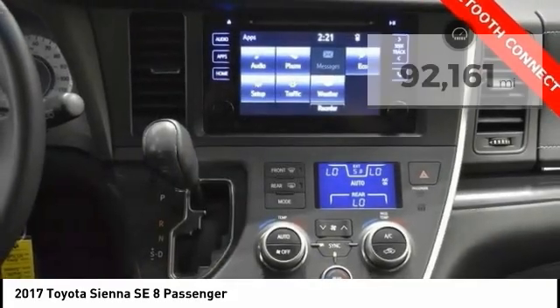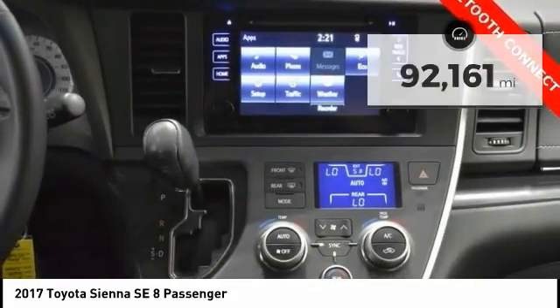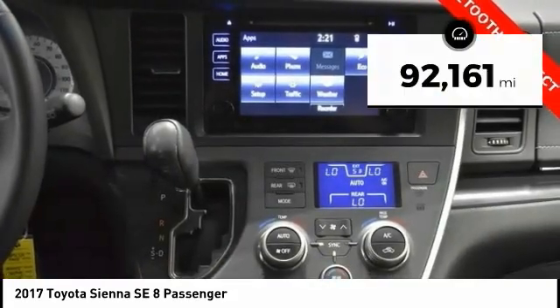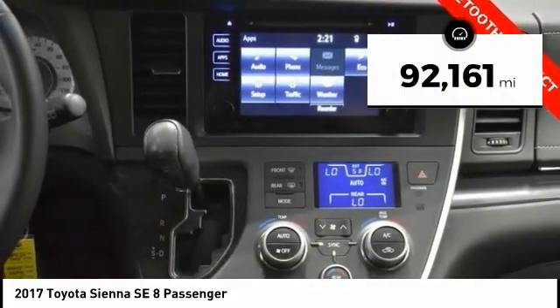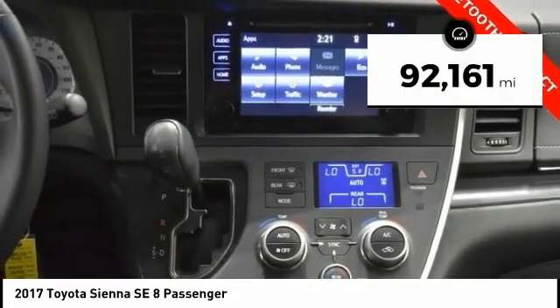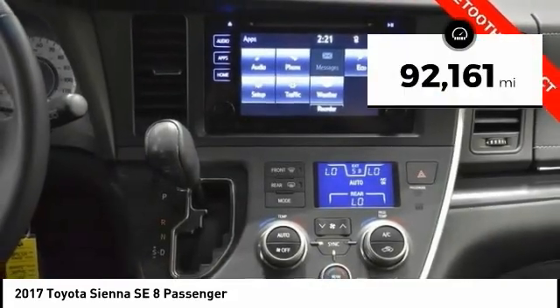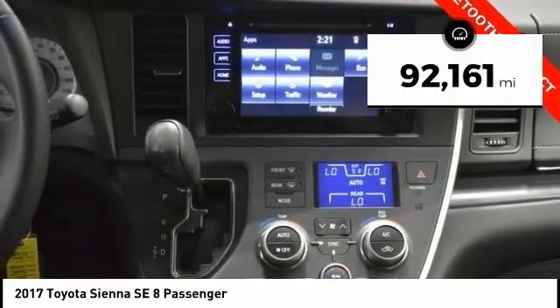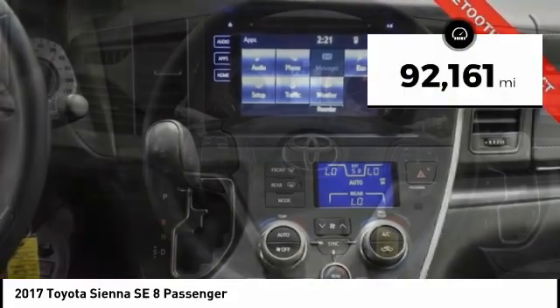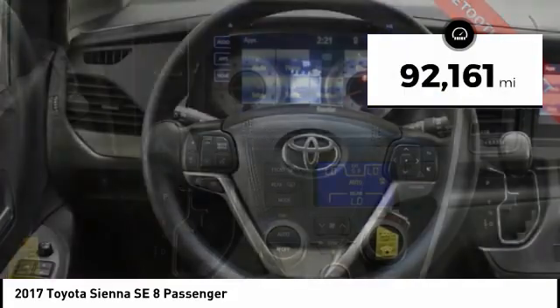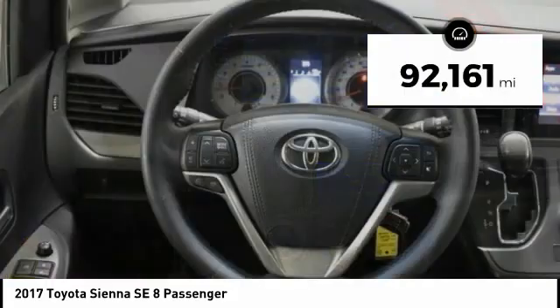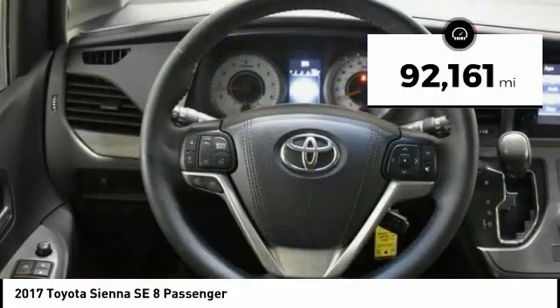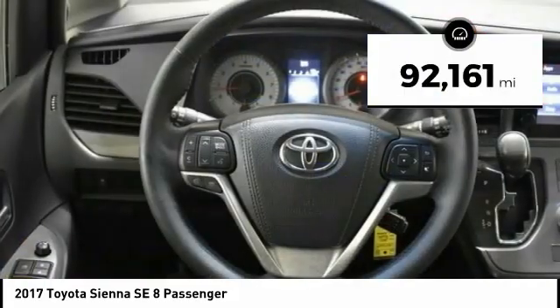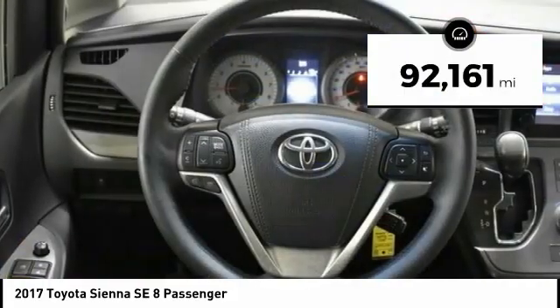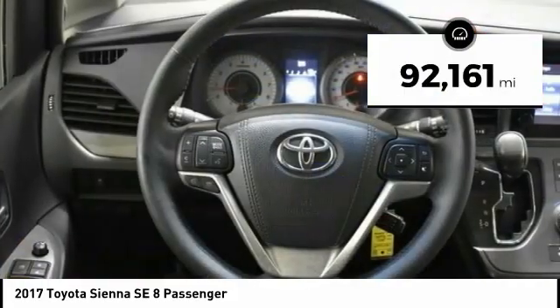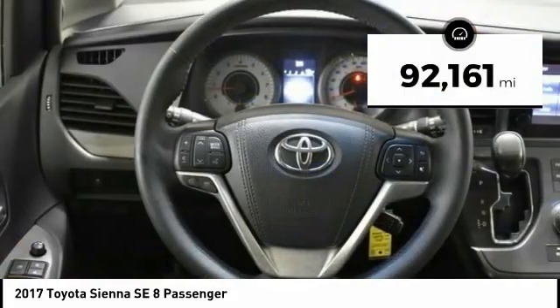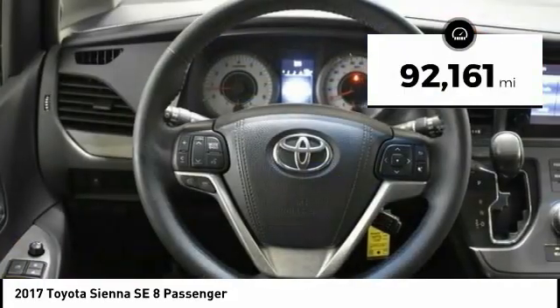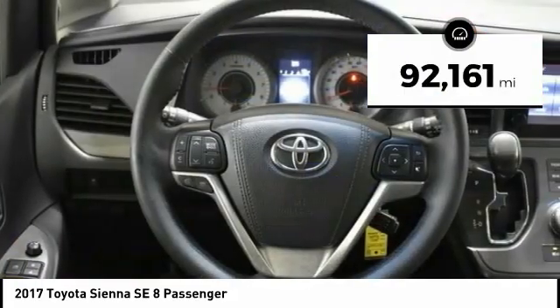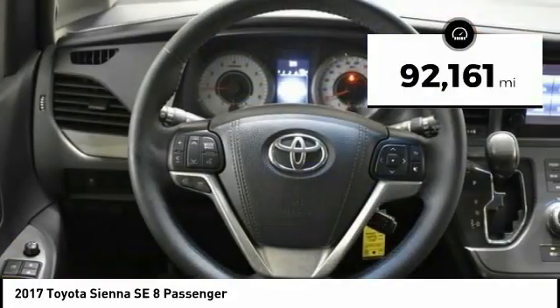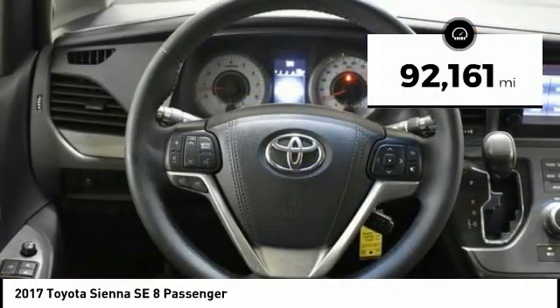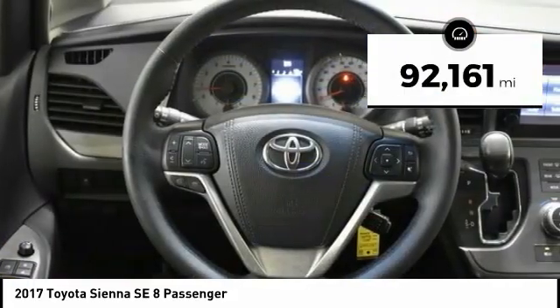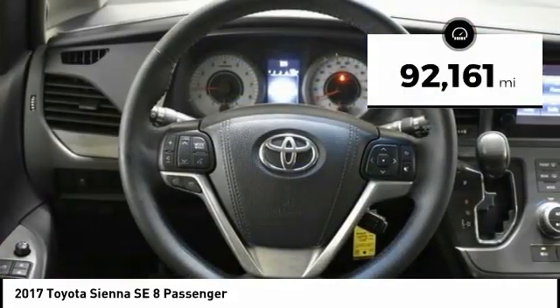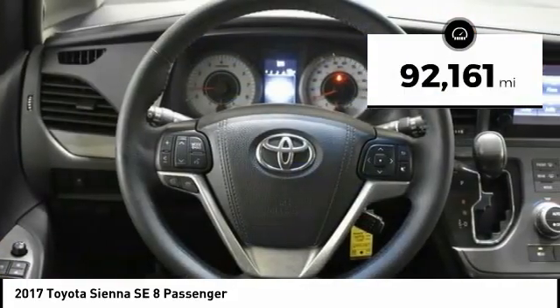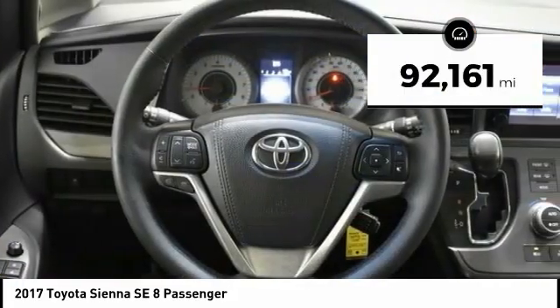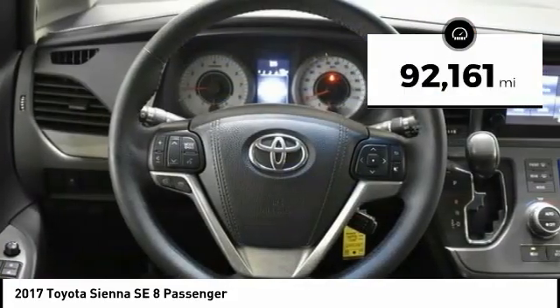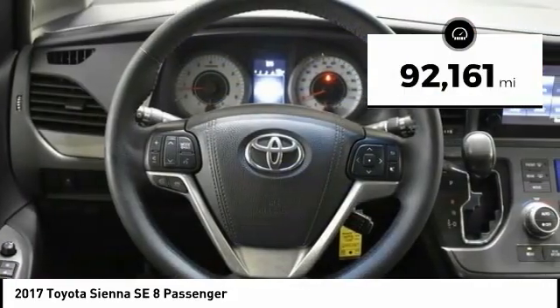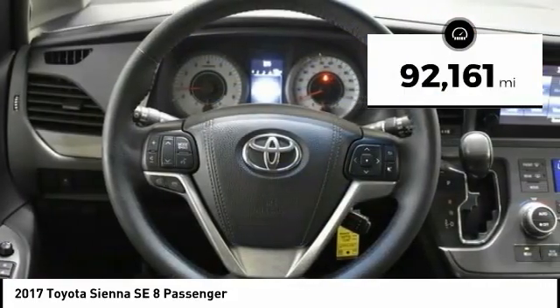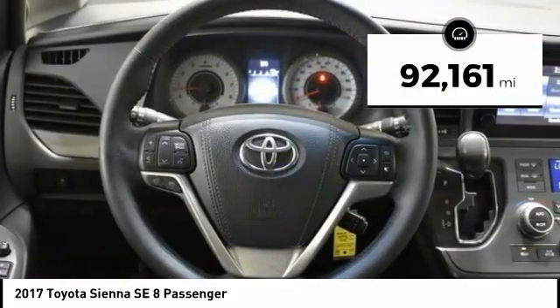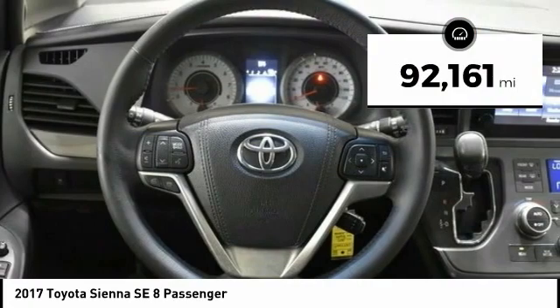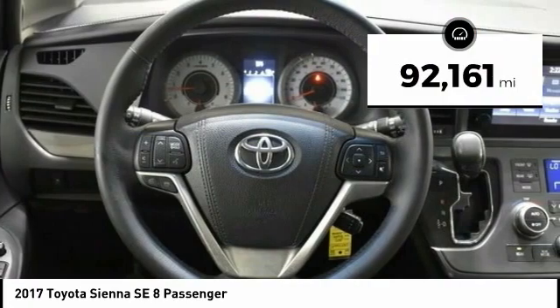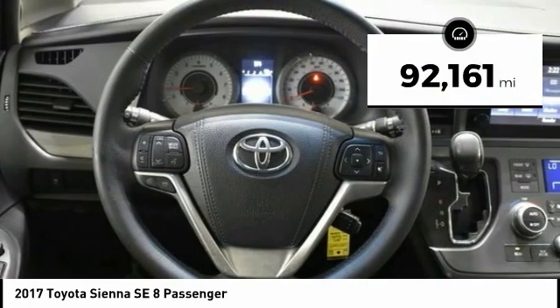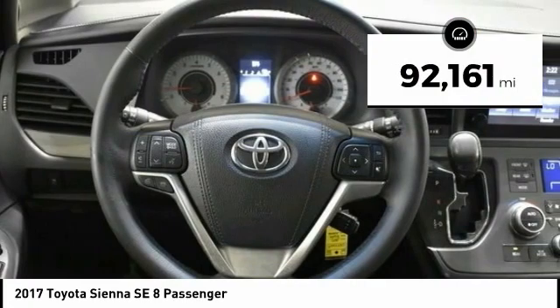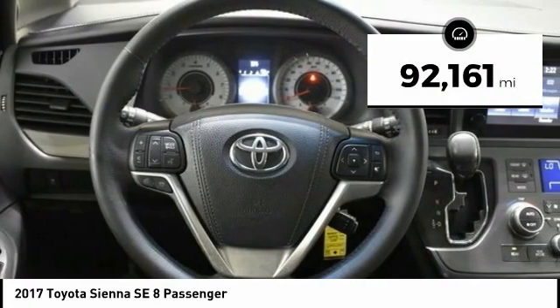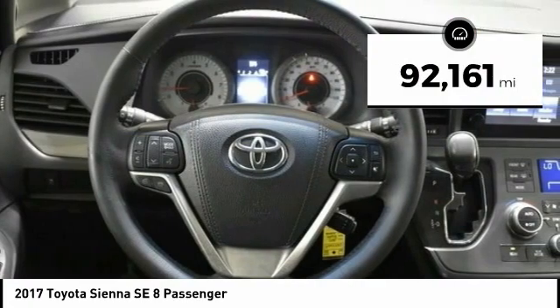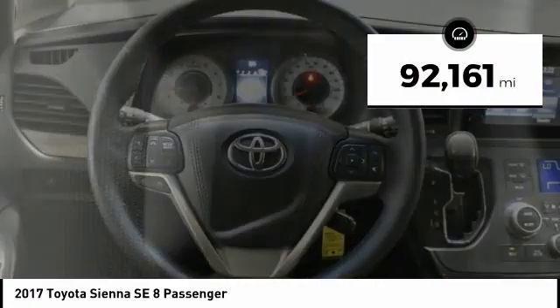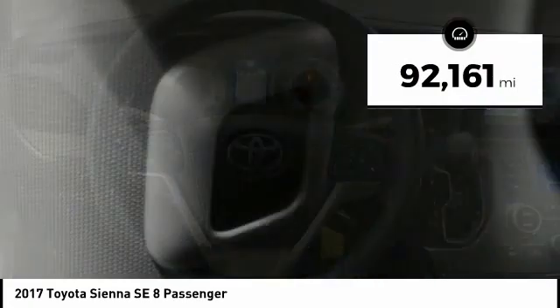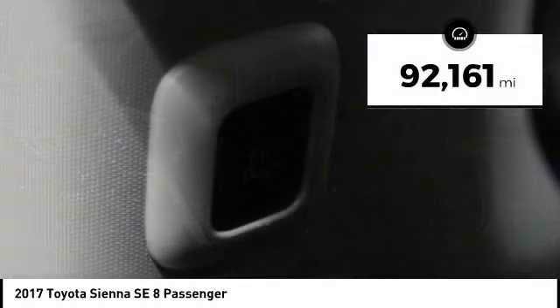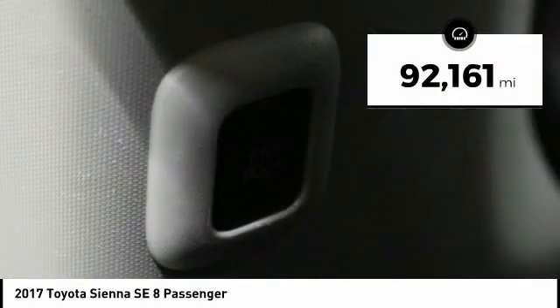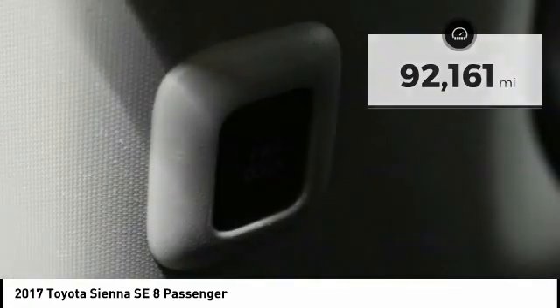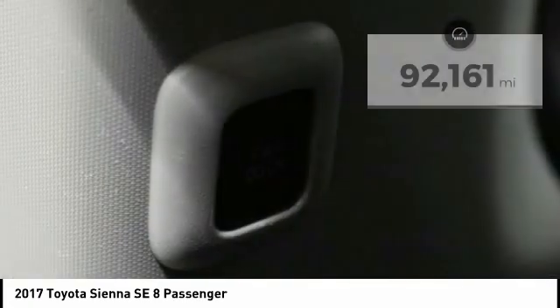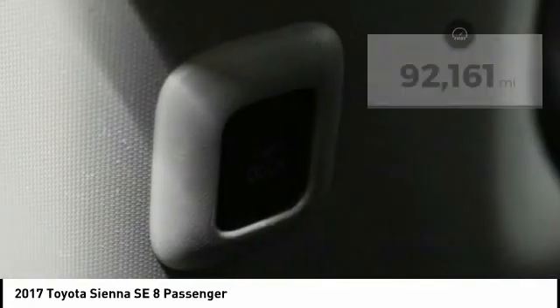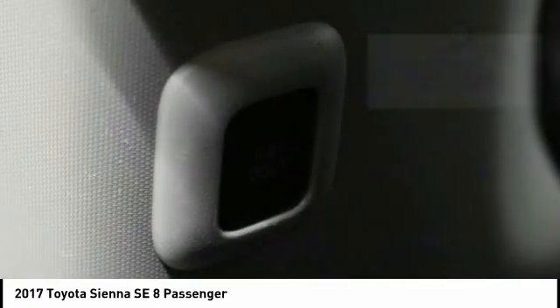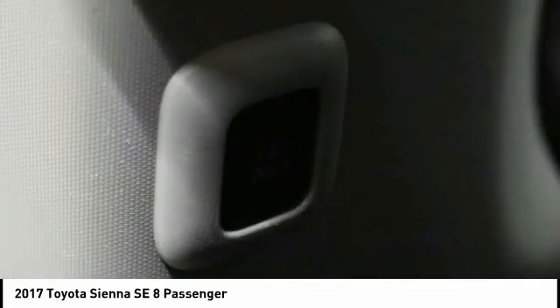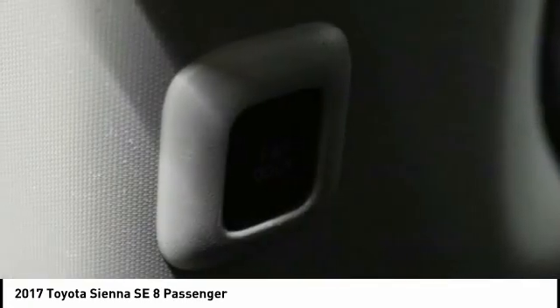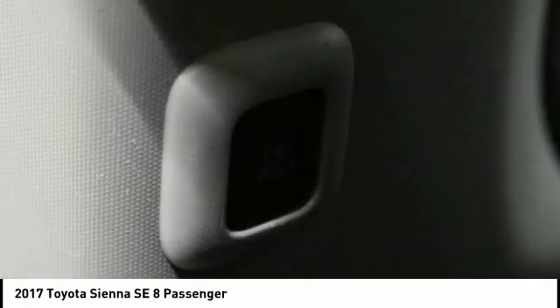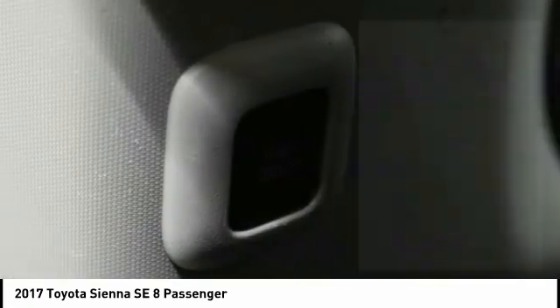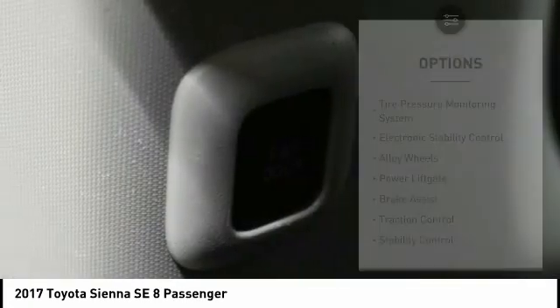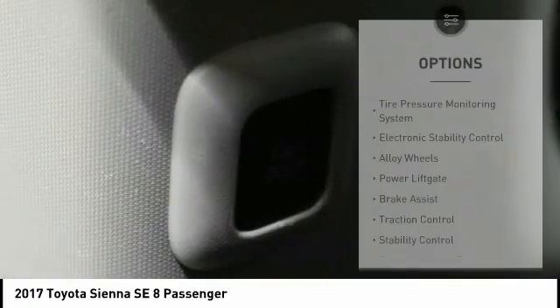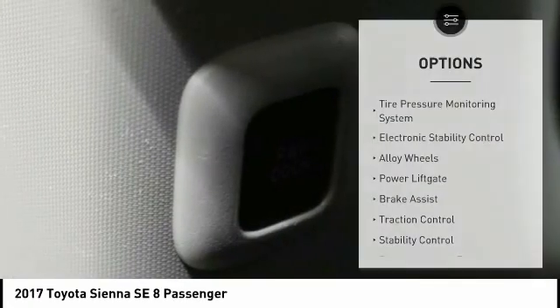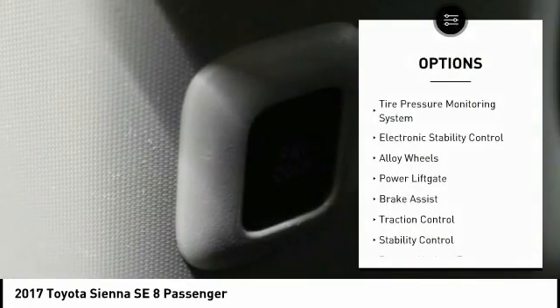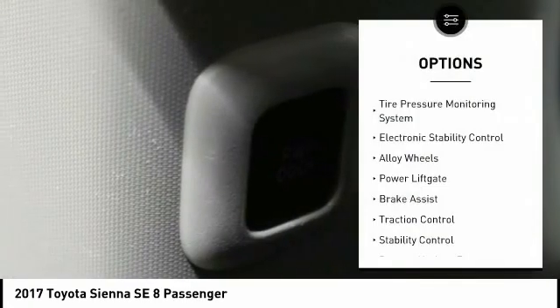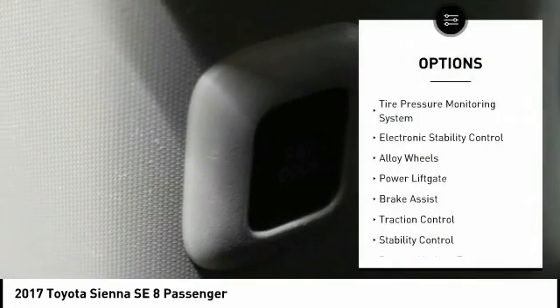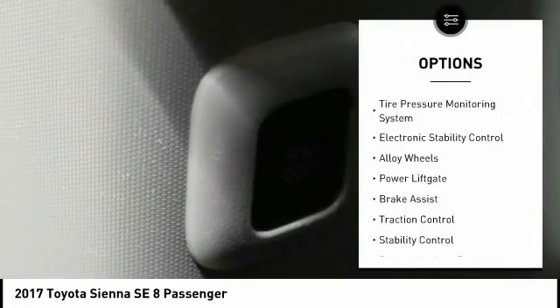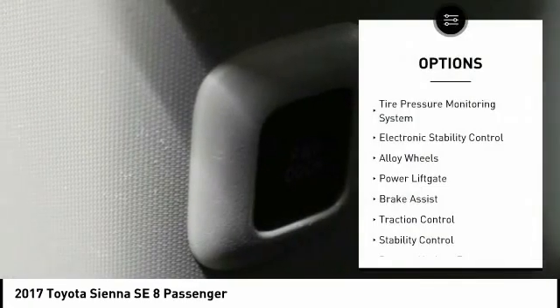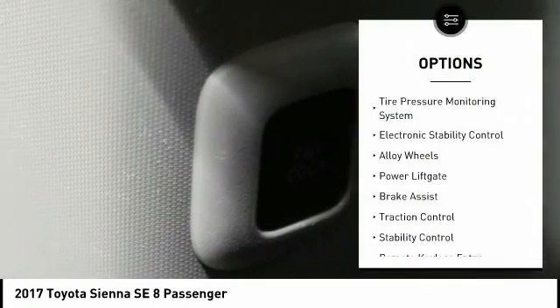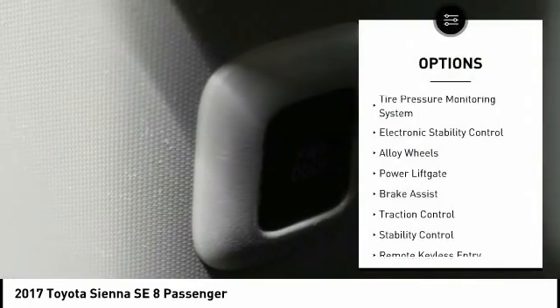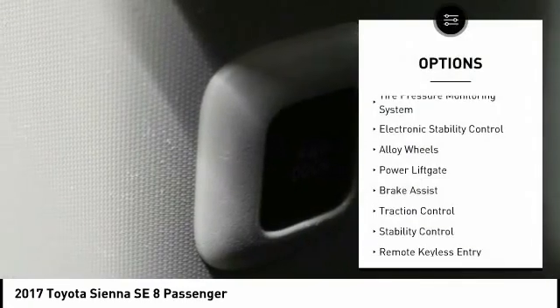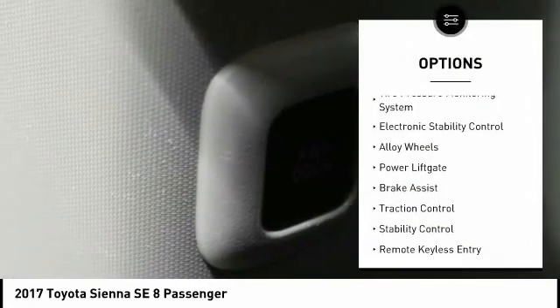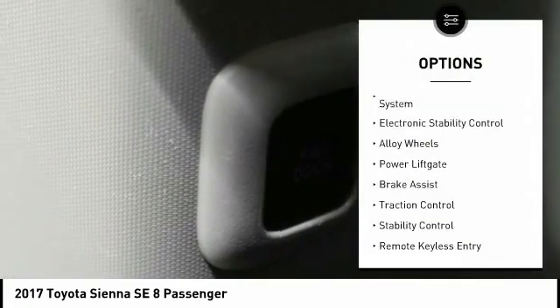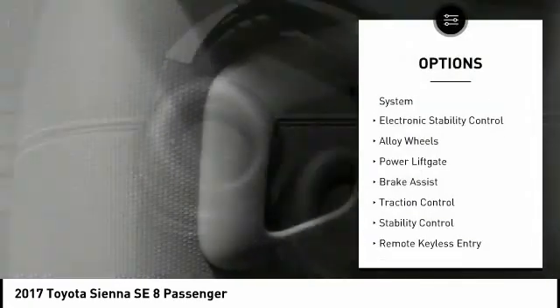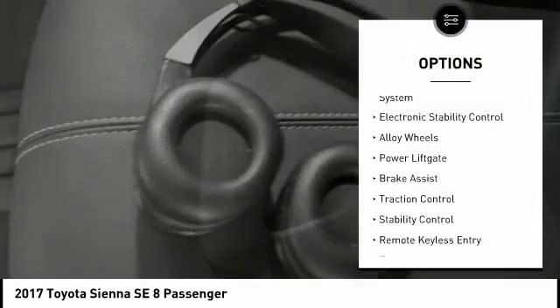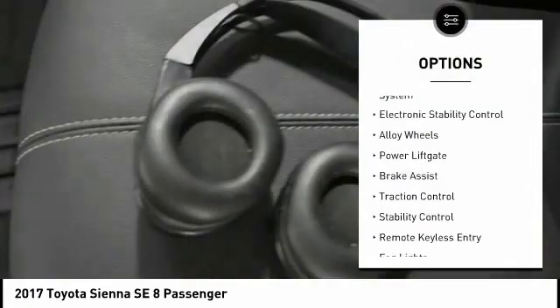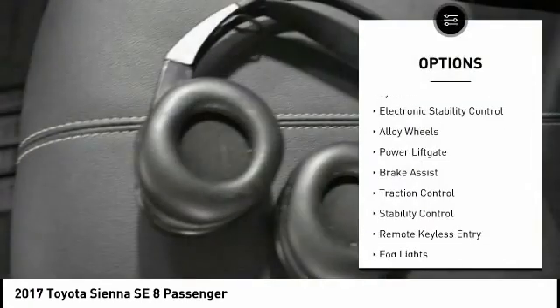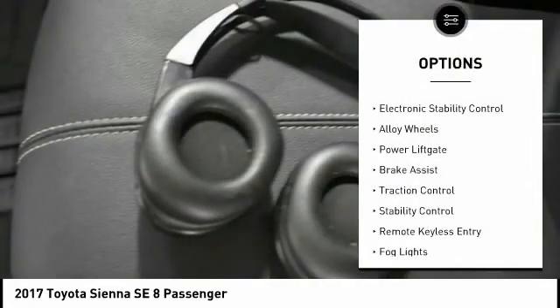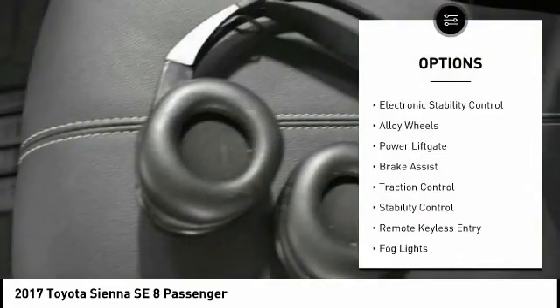This vehicle has less than 95,000 miles. Here are some of this vehicle's great options: tire pressure monitoring system,